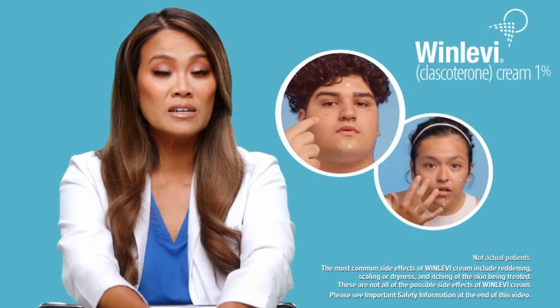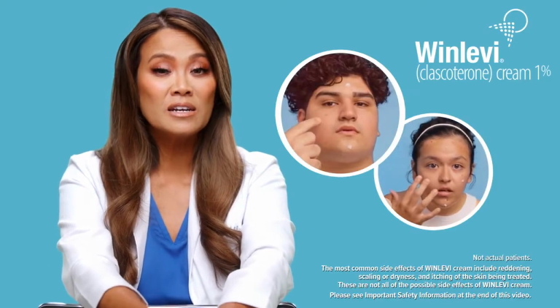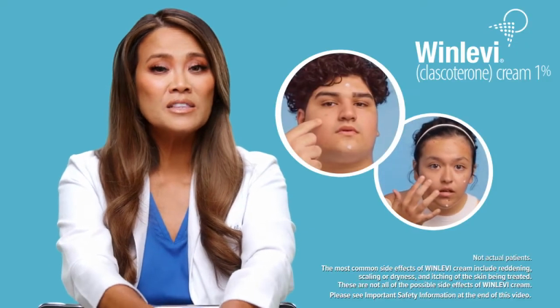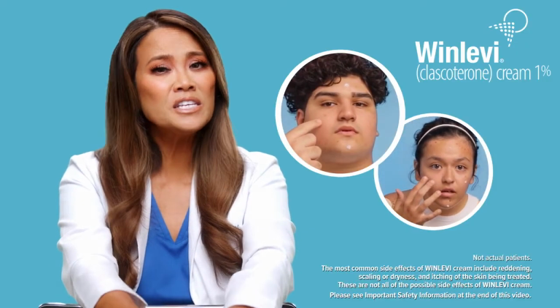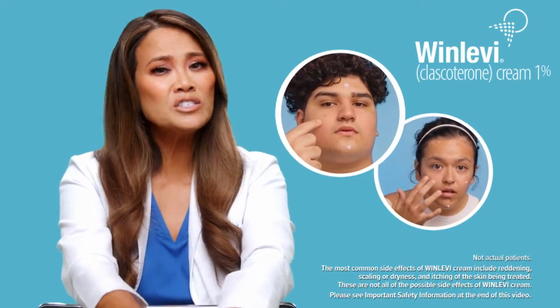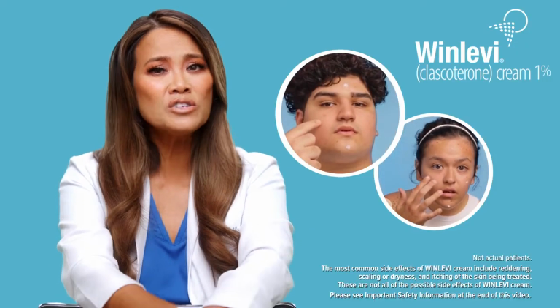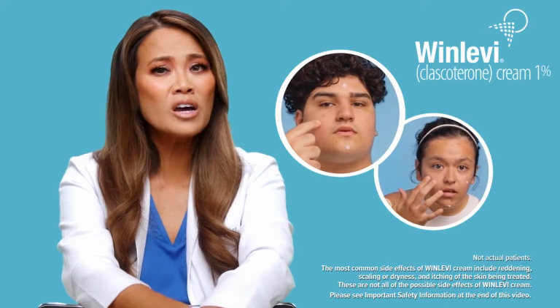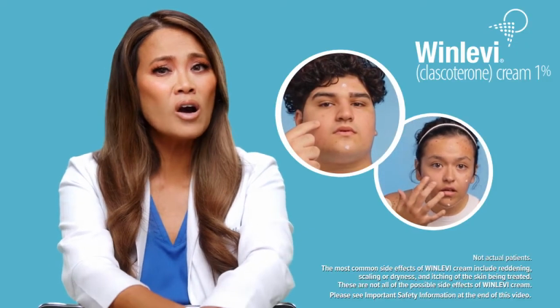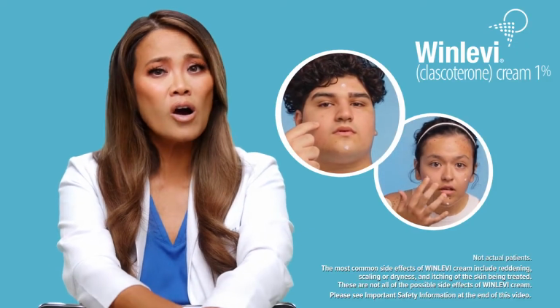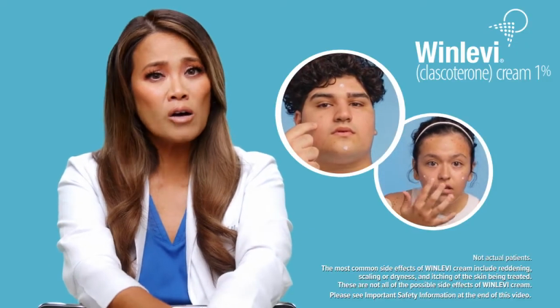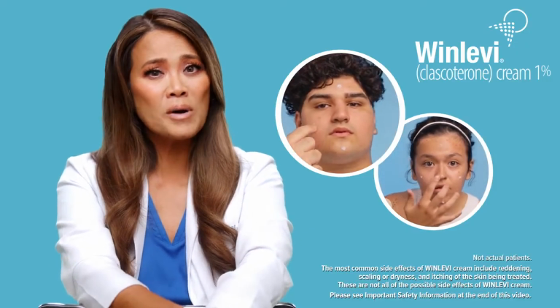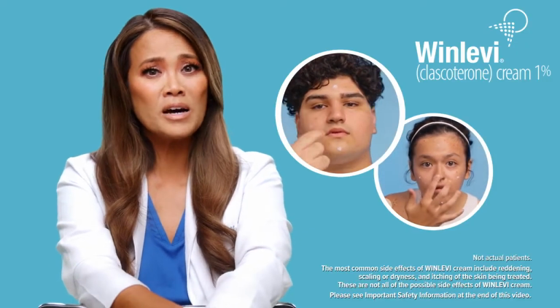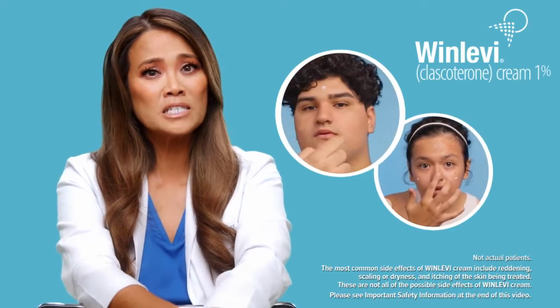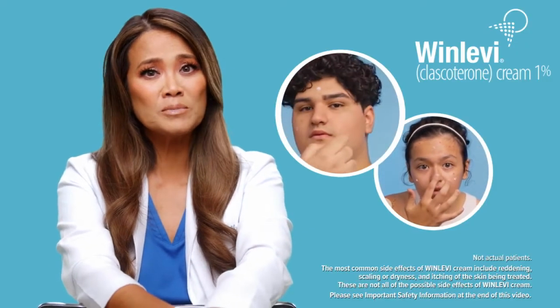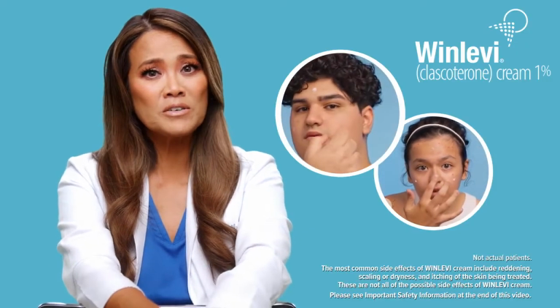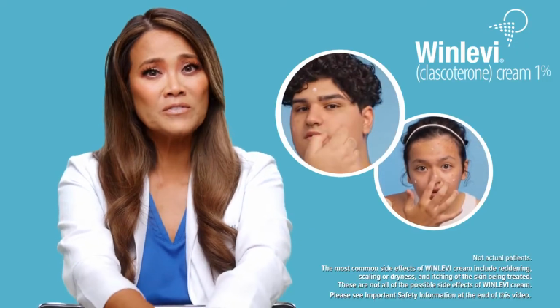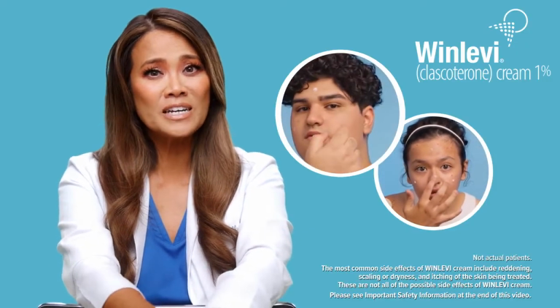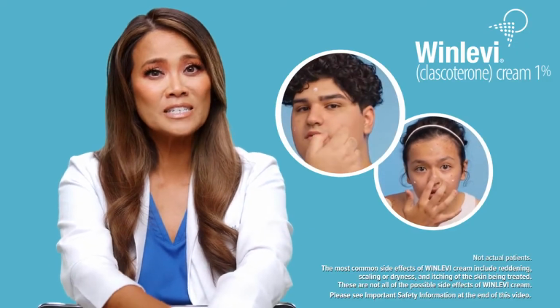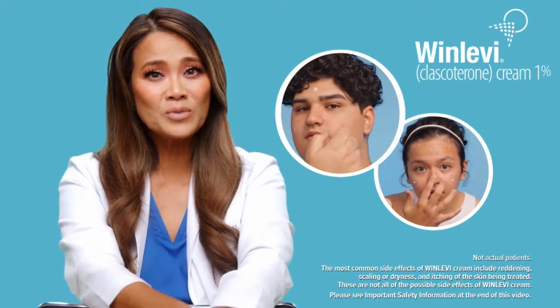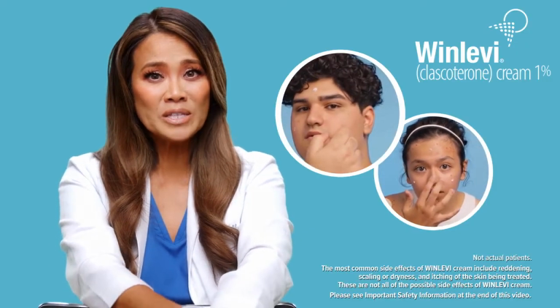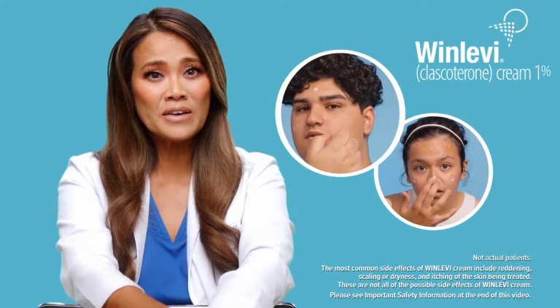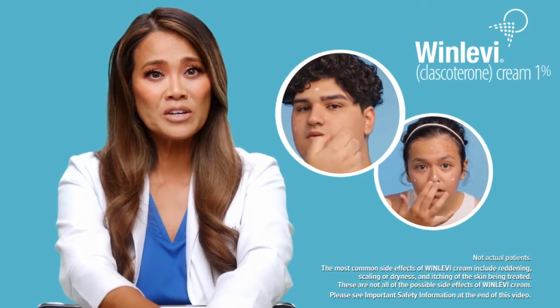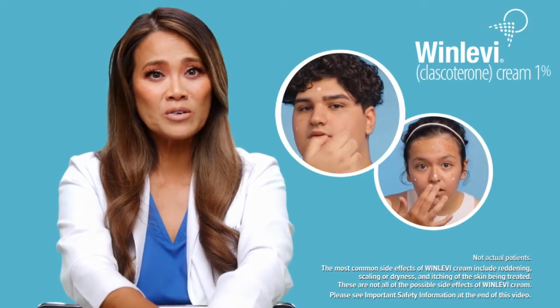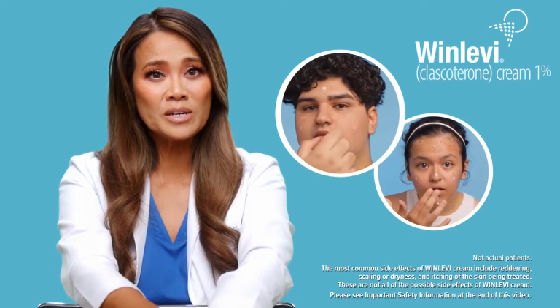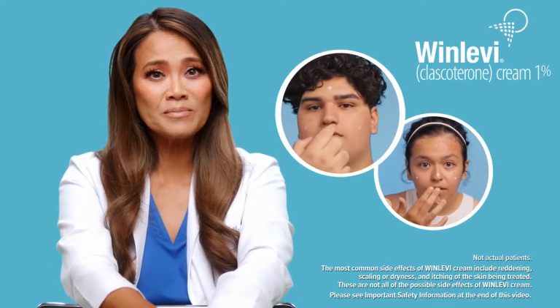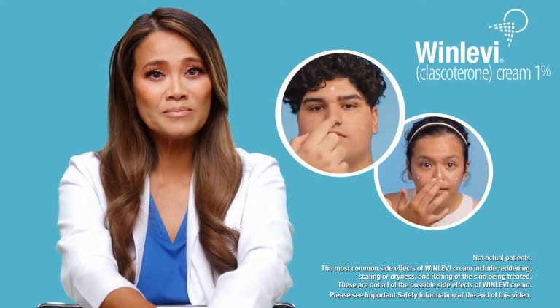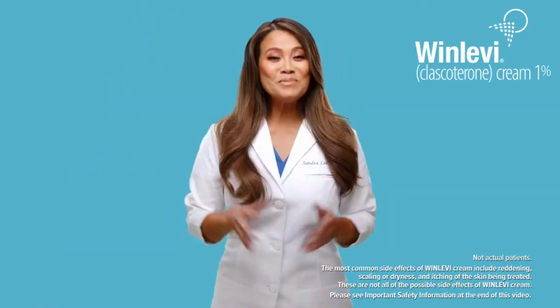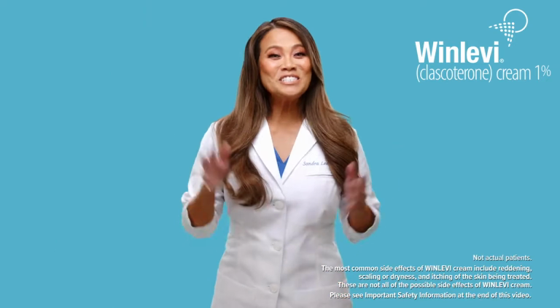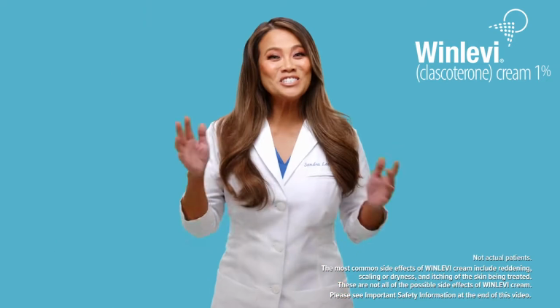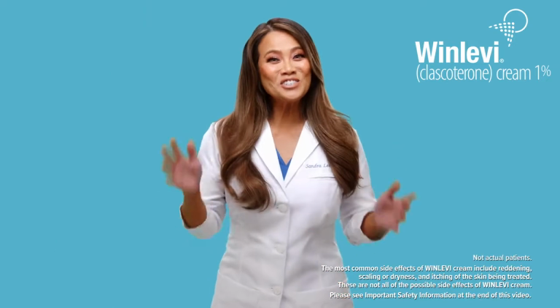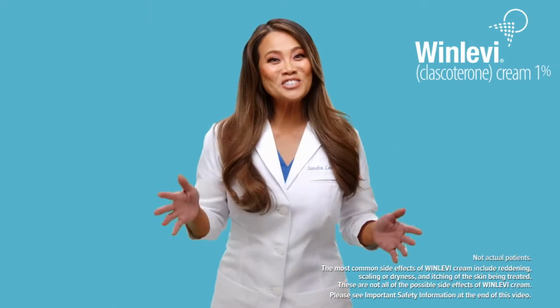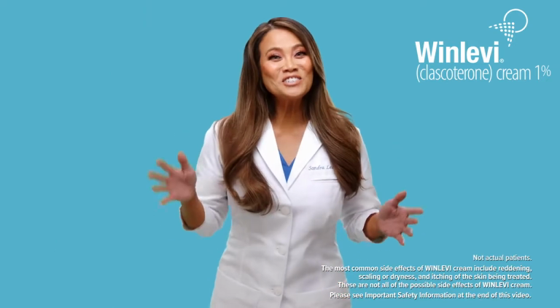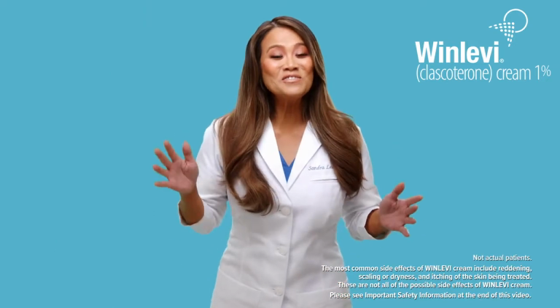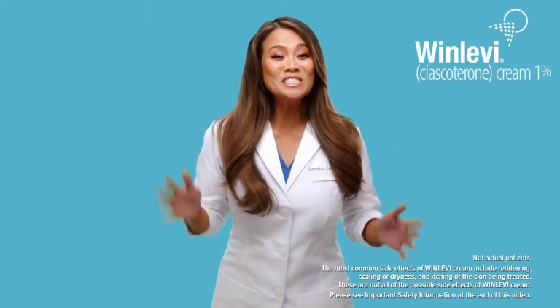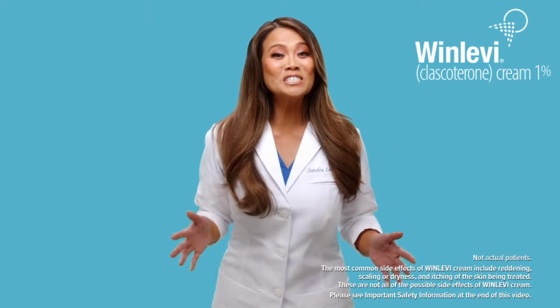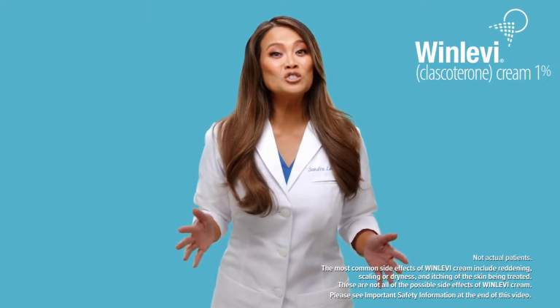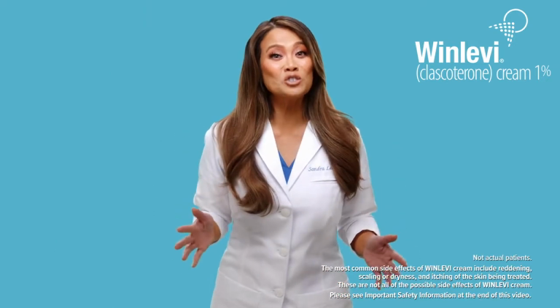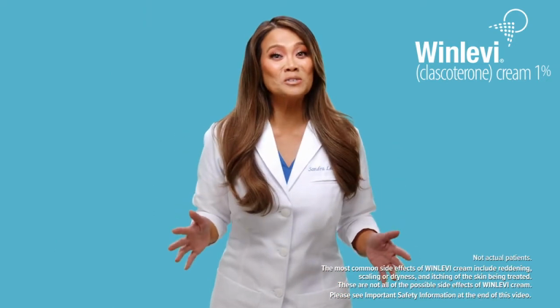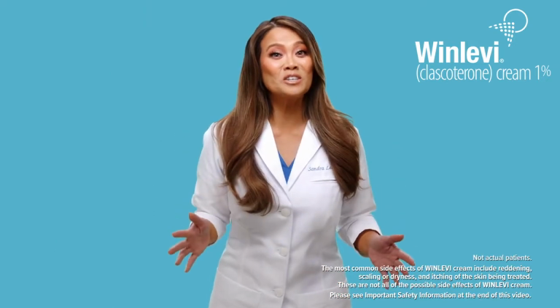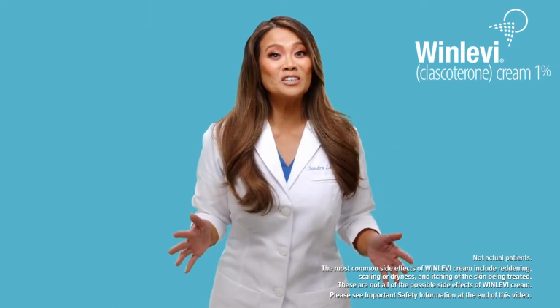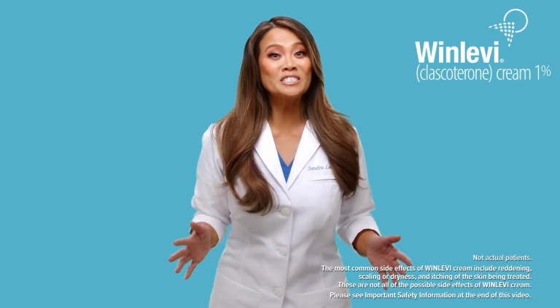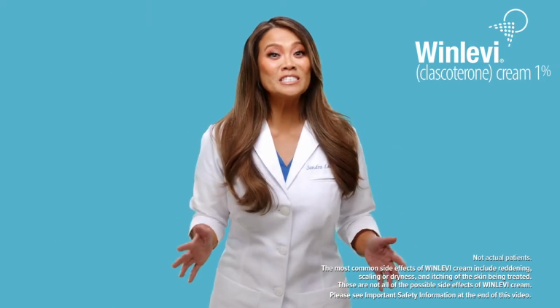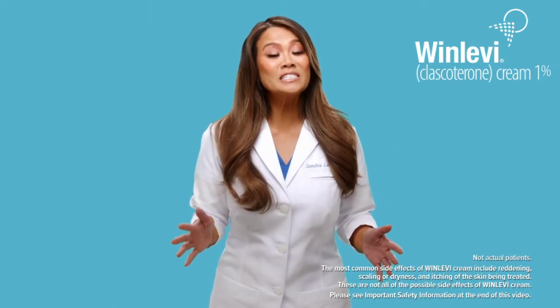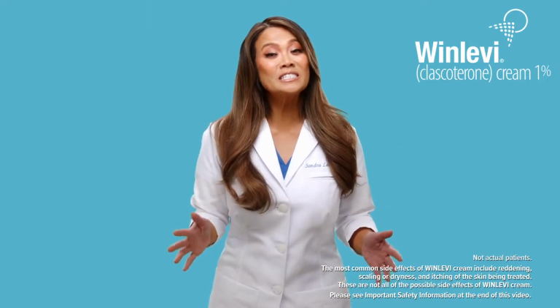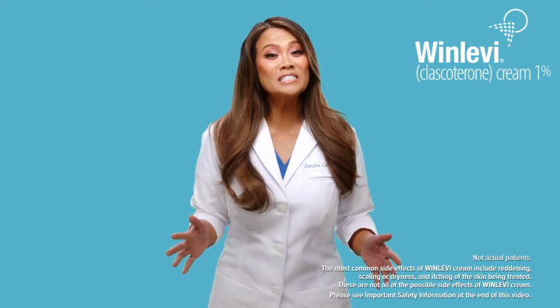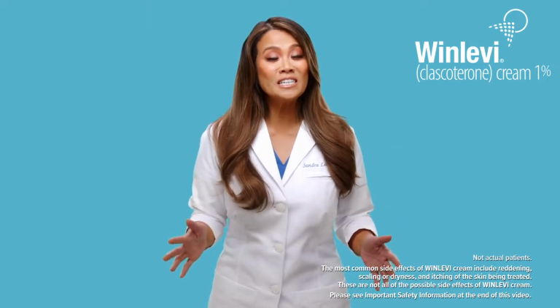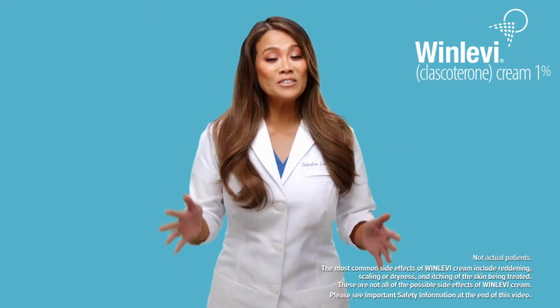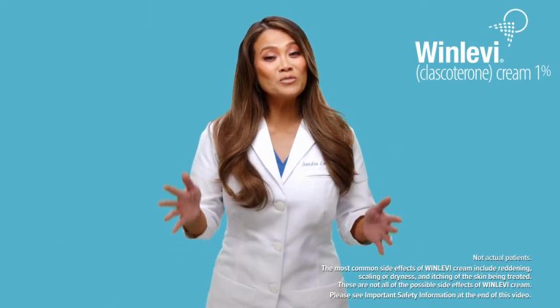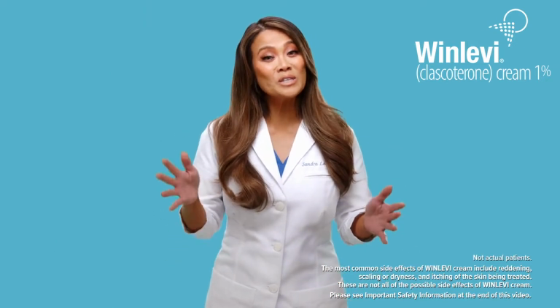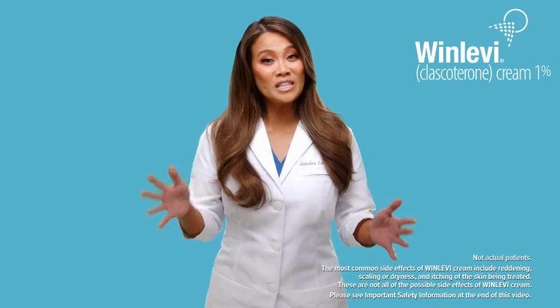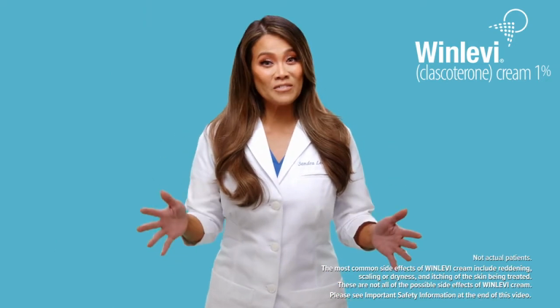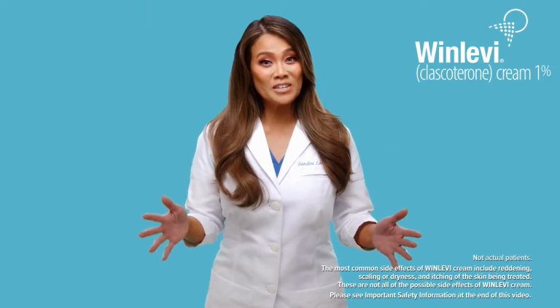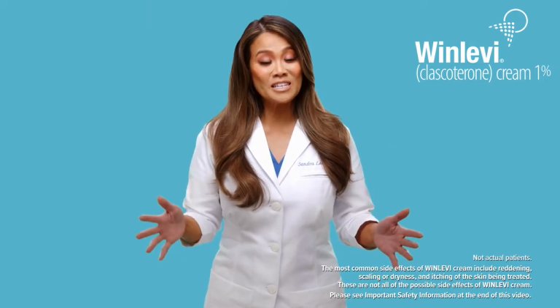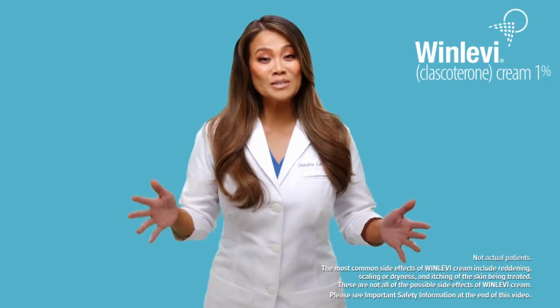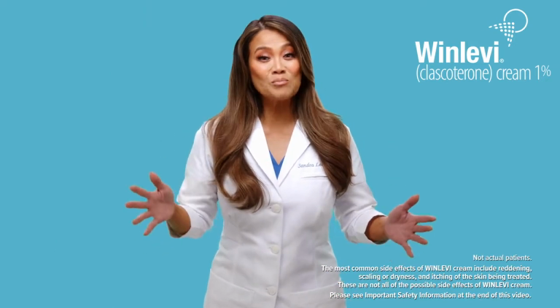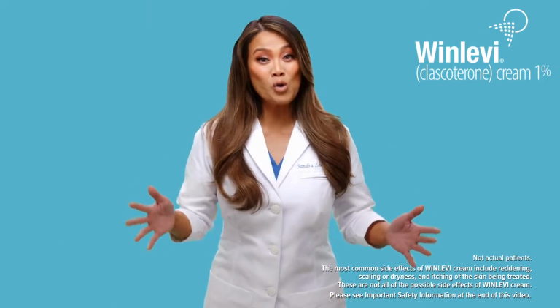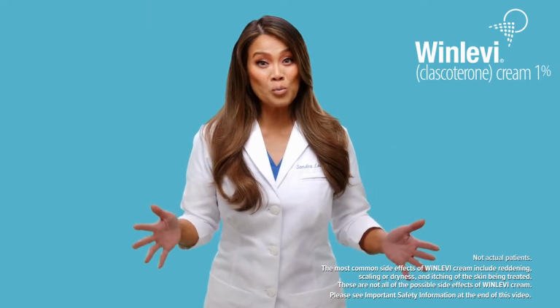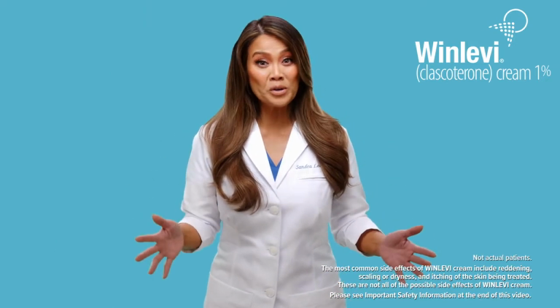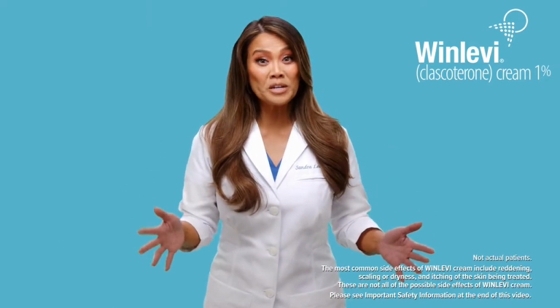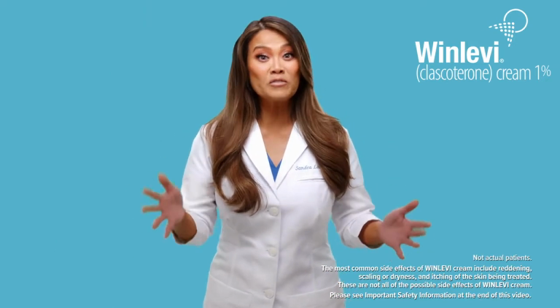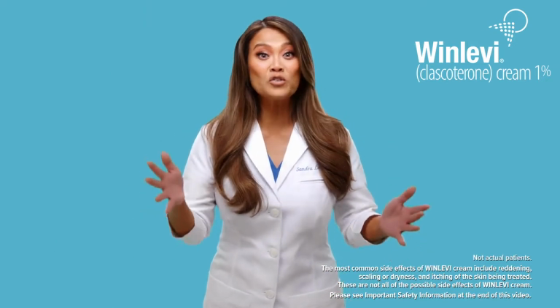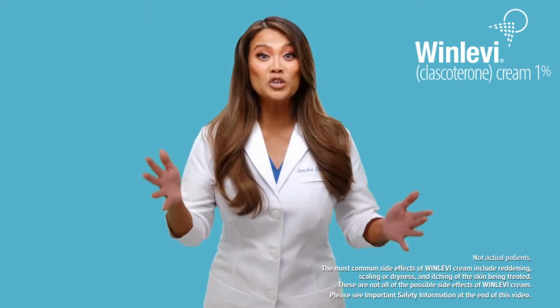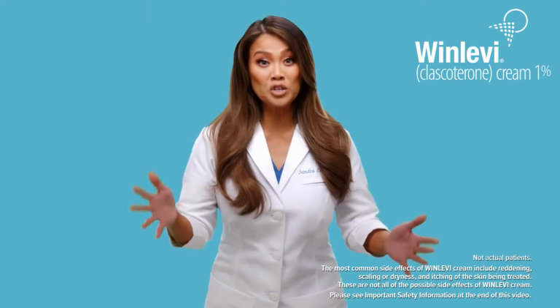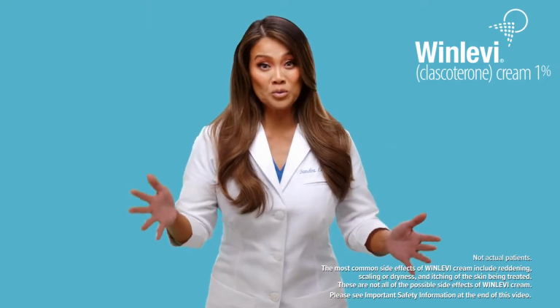These are not all possible effects of Winlevy cream. Be sure to visit your dermatologist to see if Winlevy is appropriate for you.